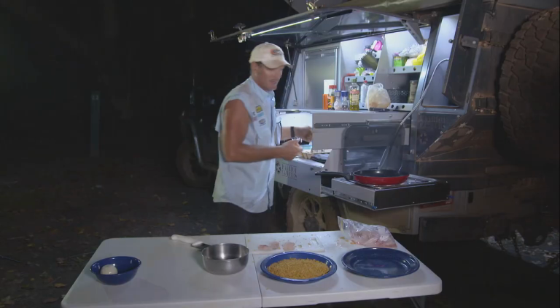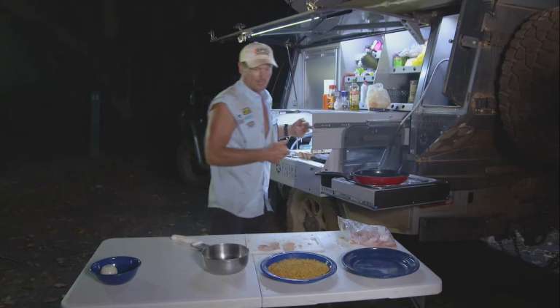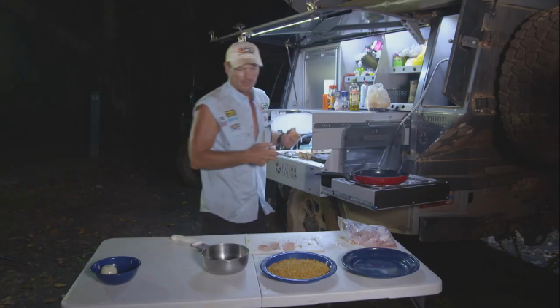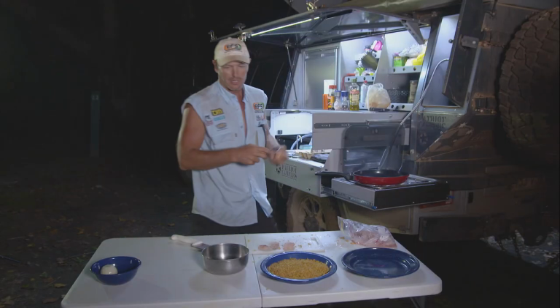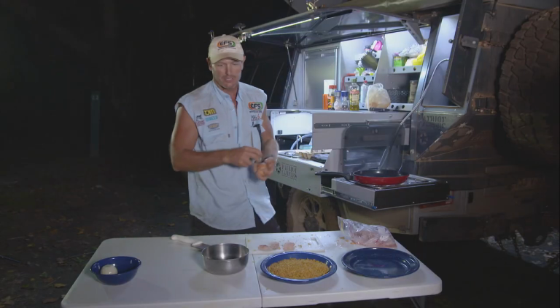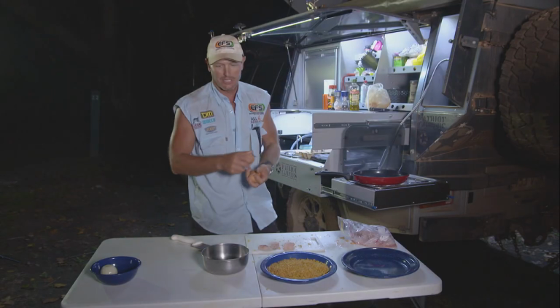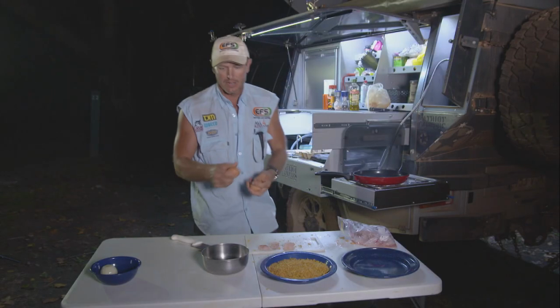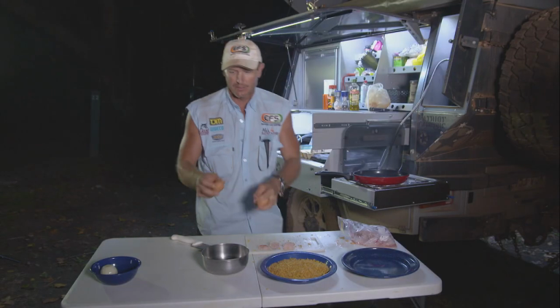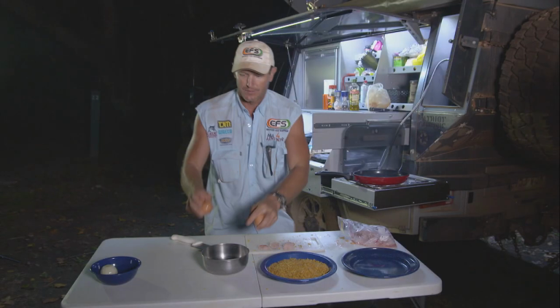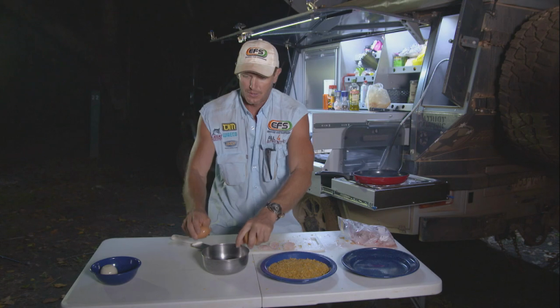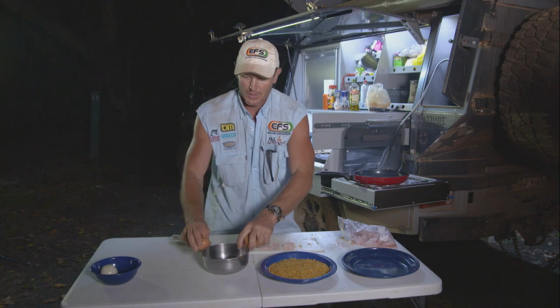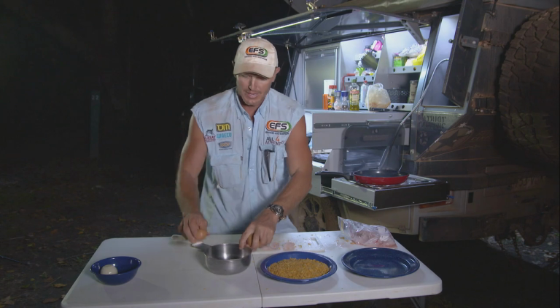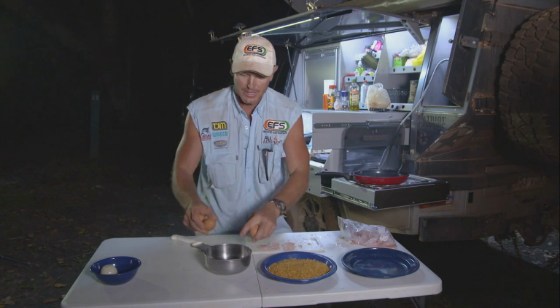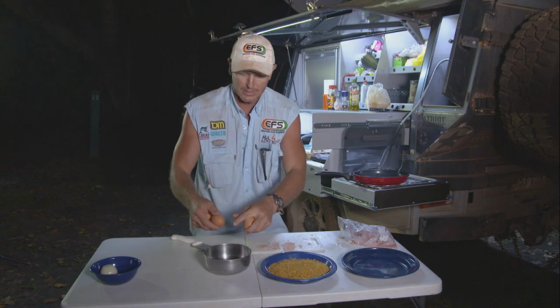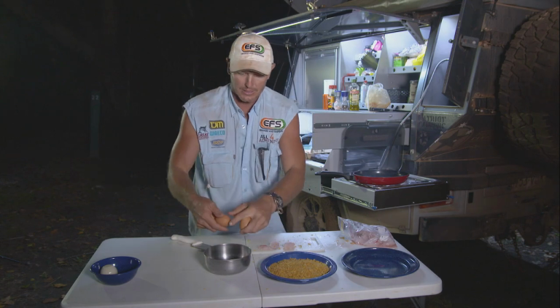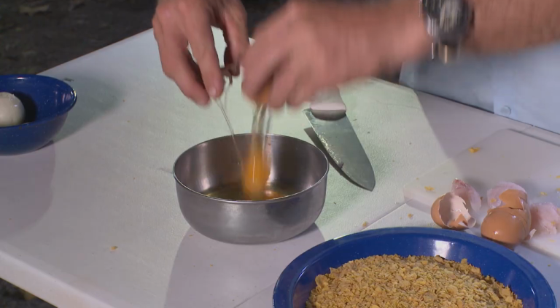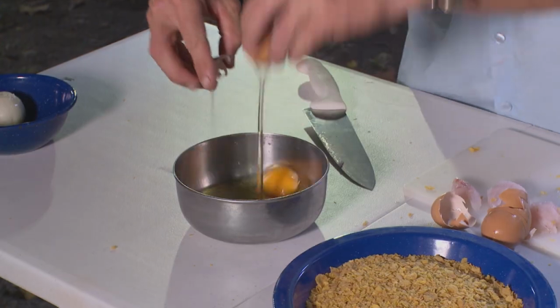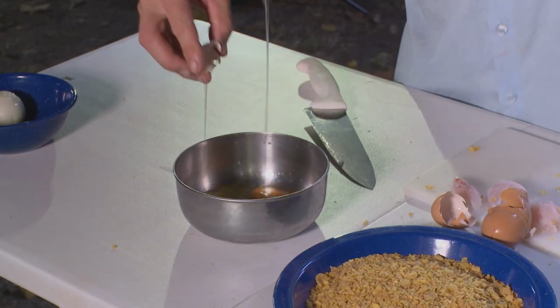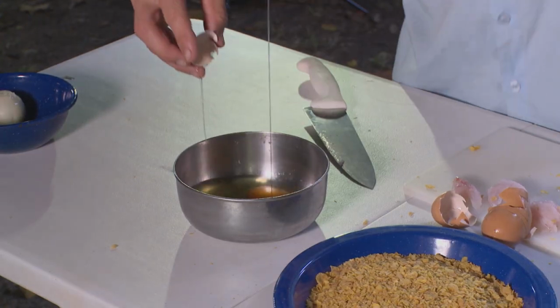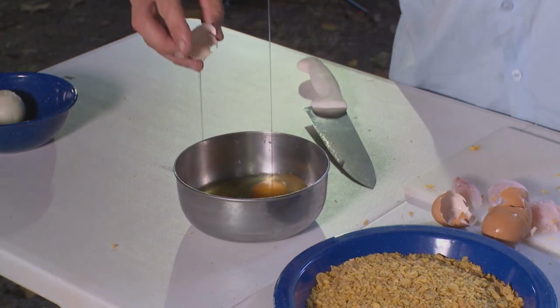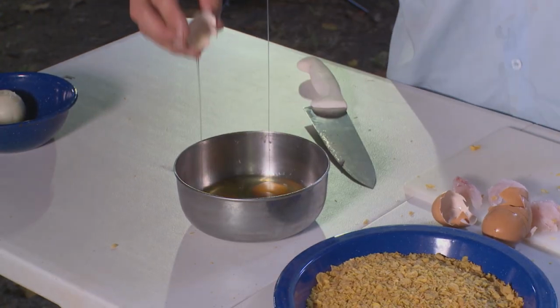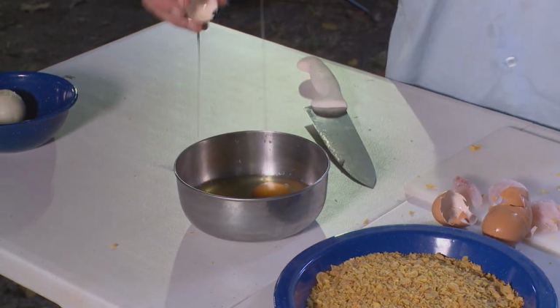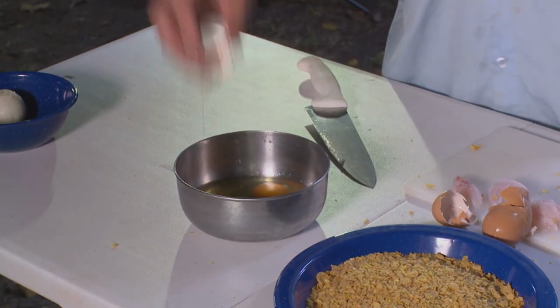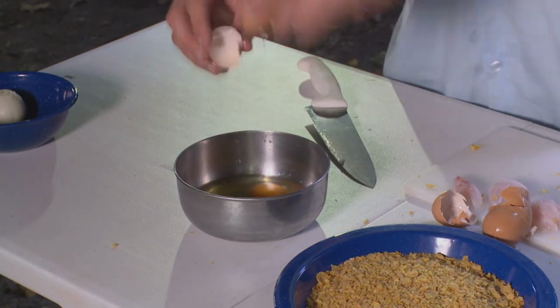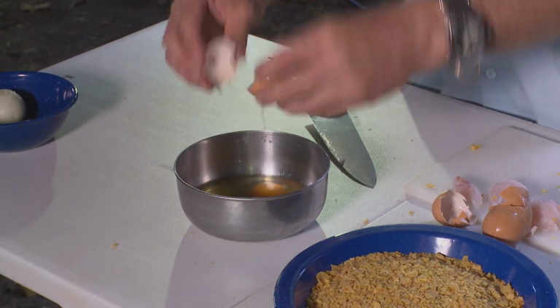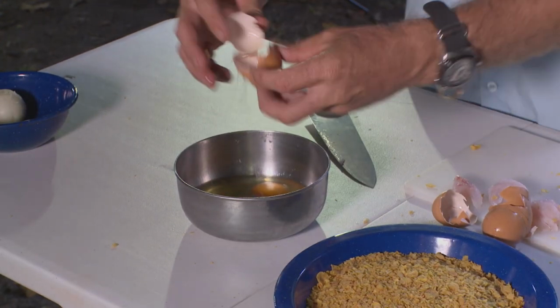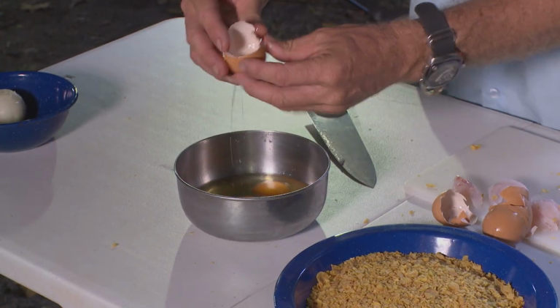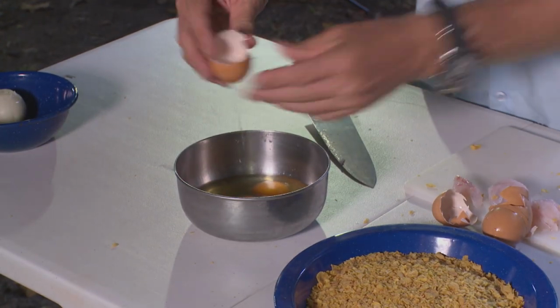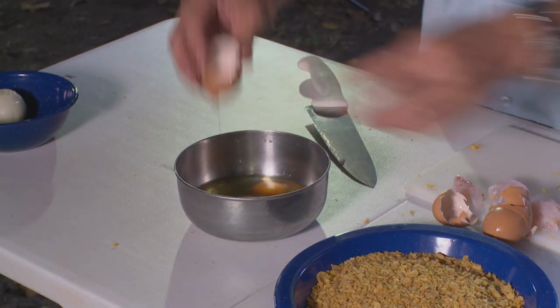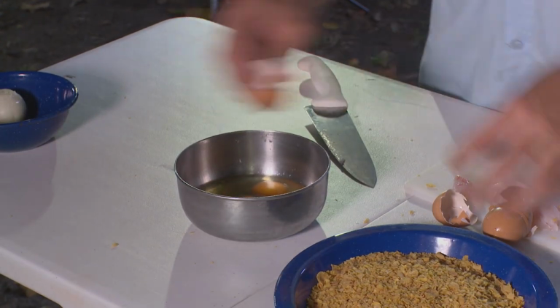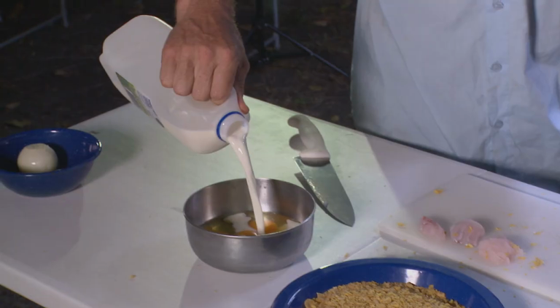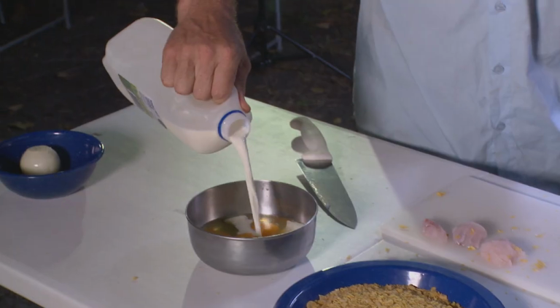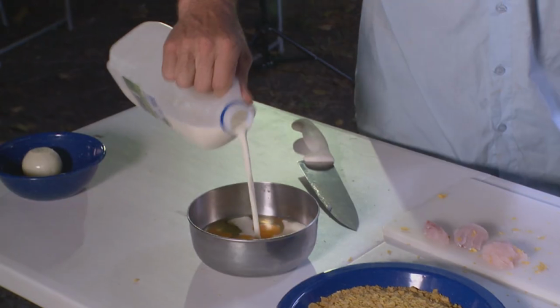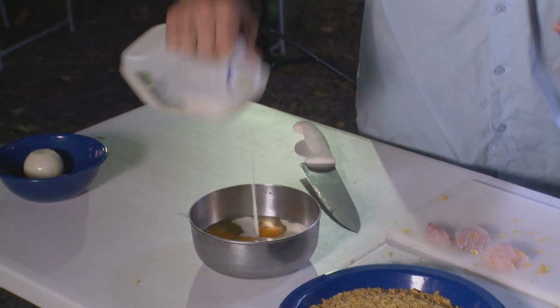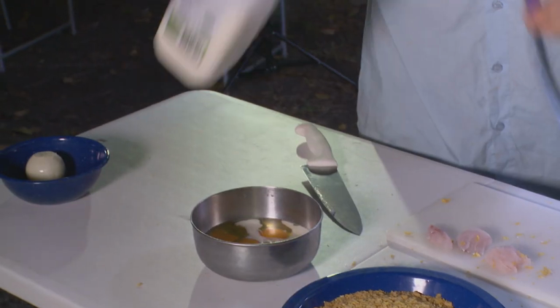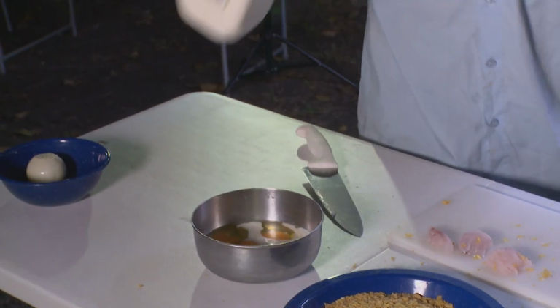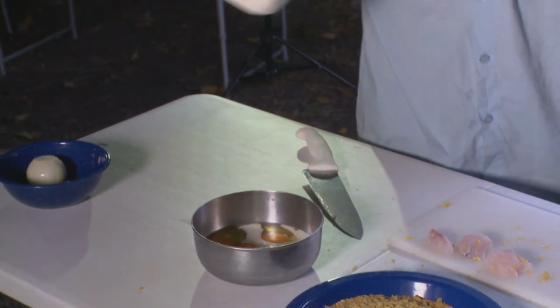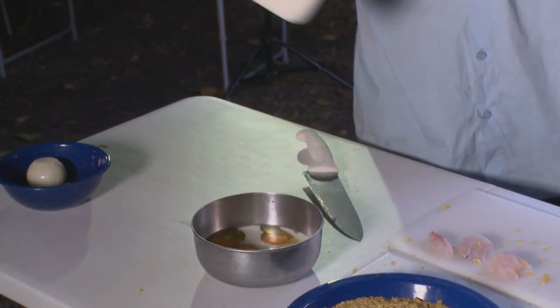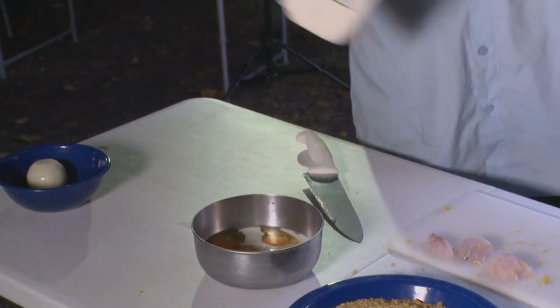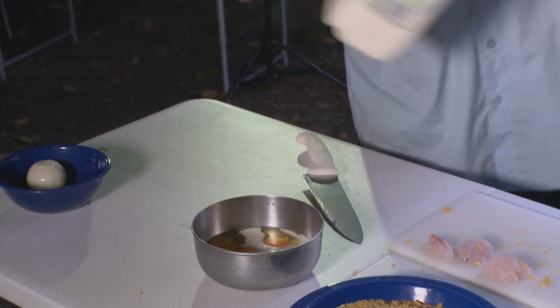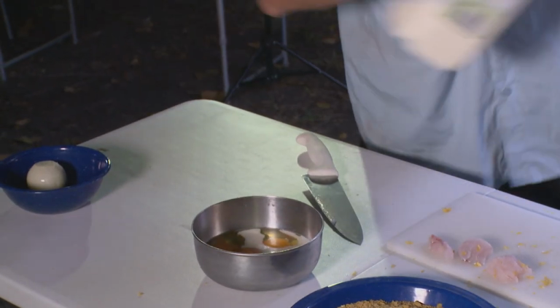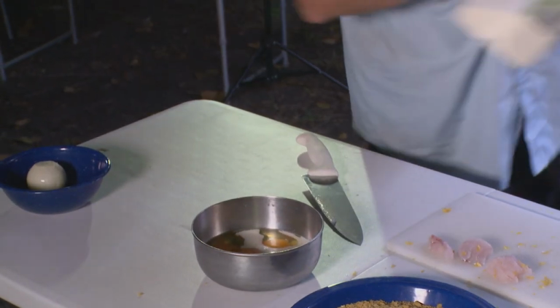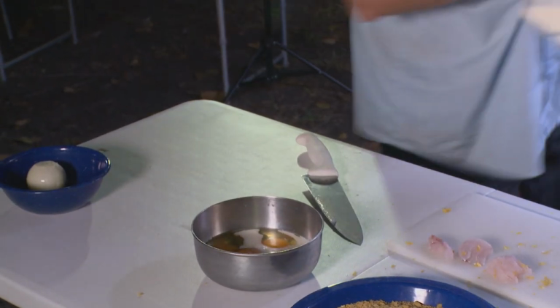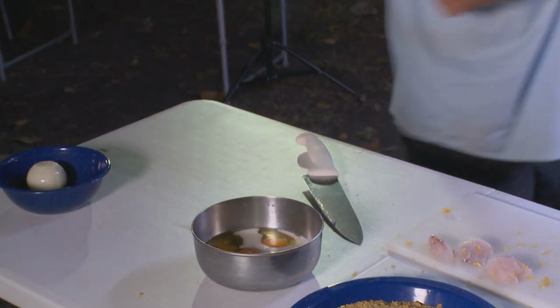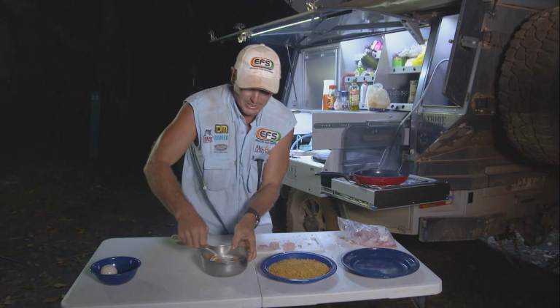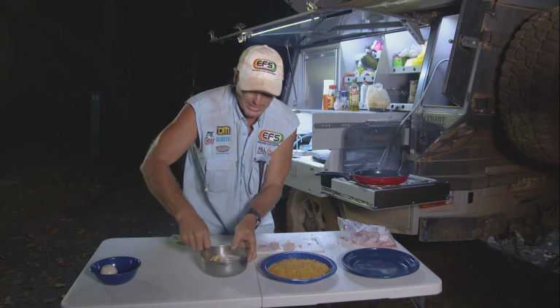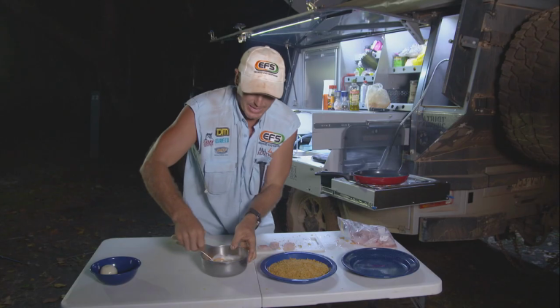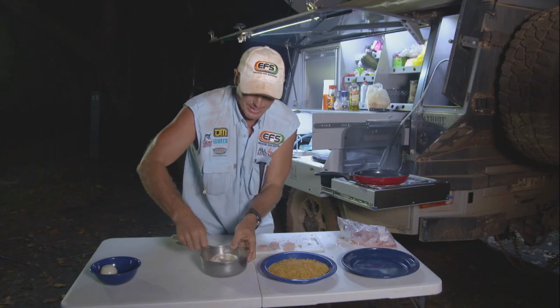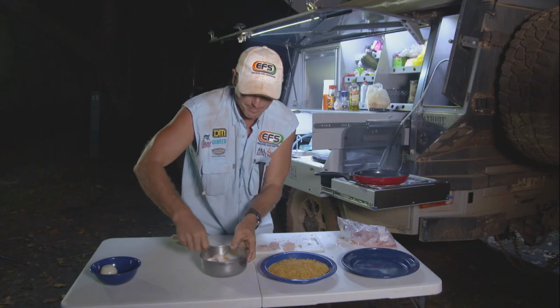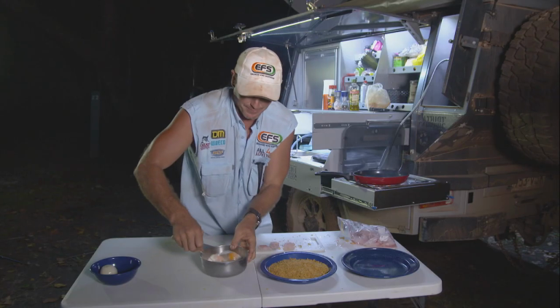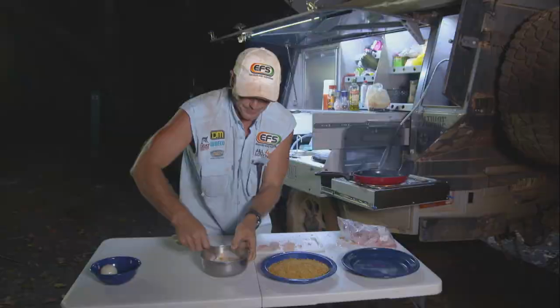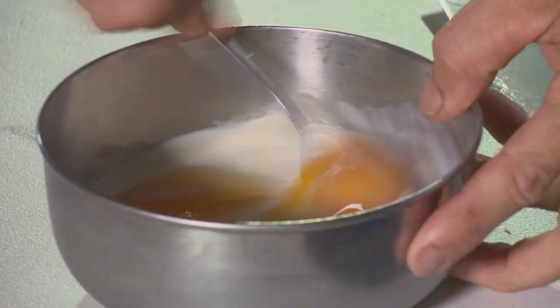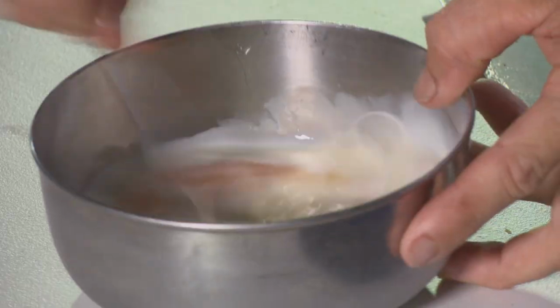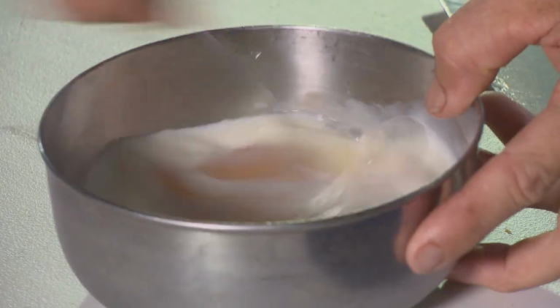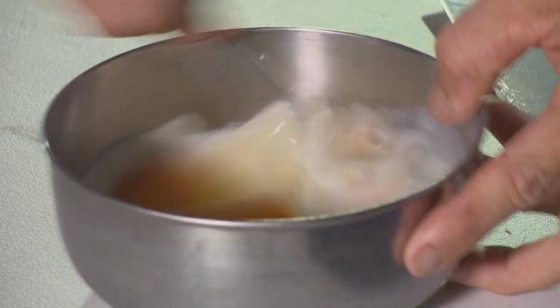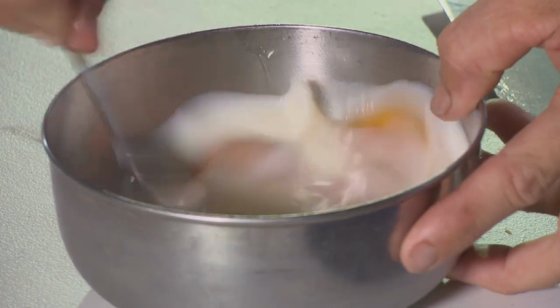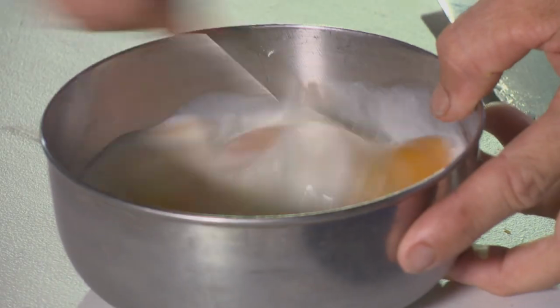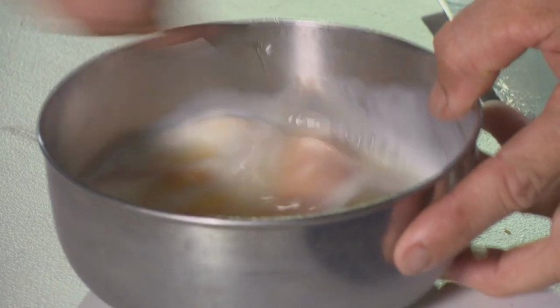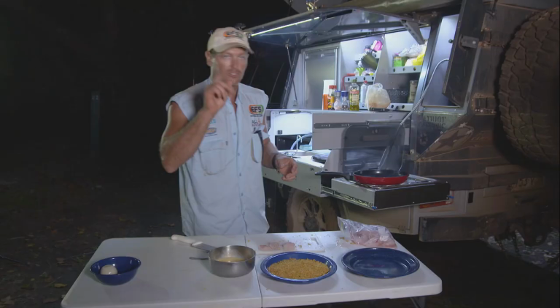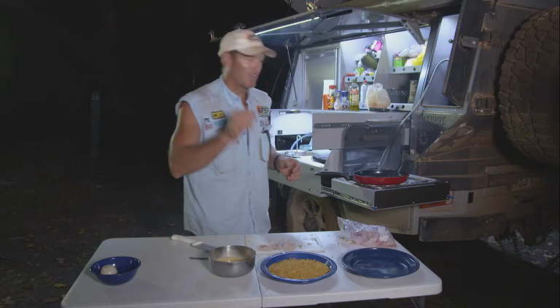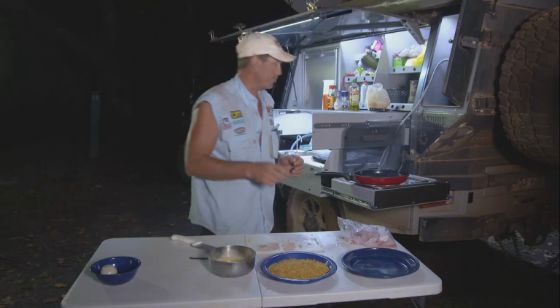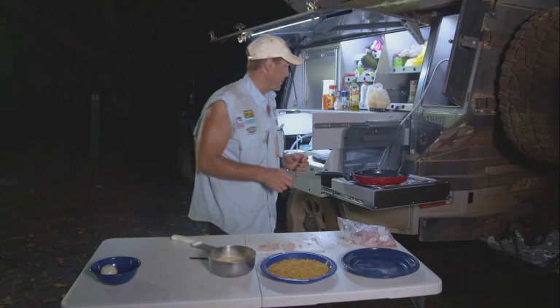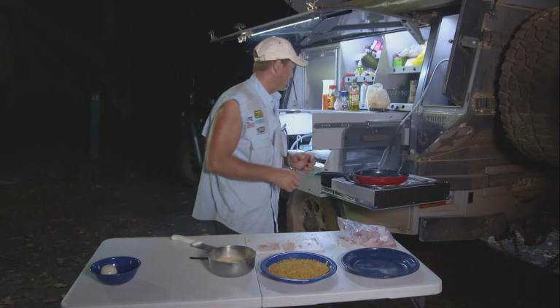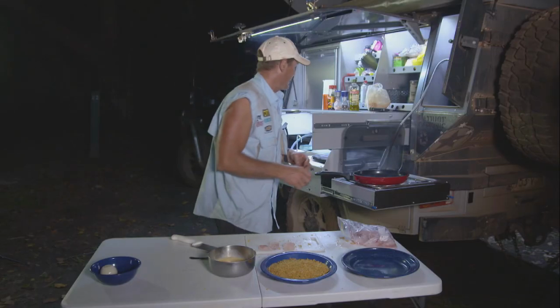So let's go with a few eggs — four eggs. A little bit of milk. Mix that up. Salt and pepper.